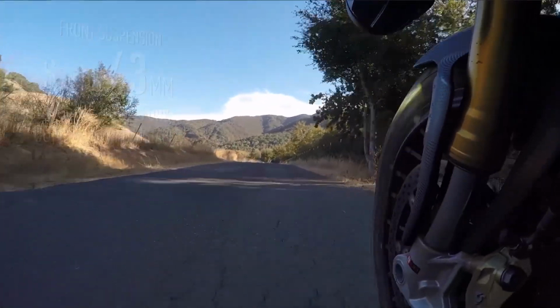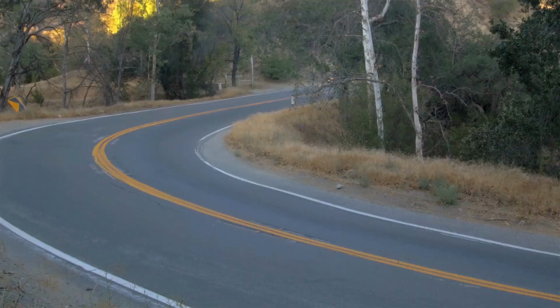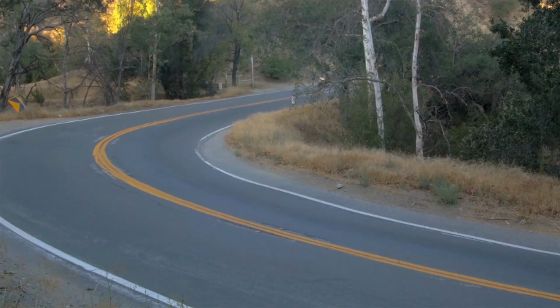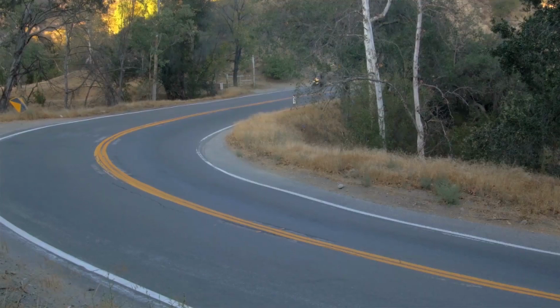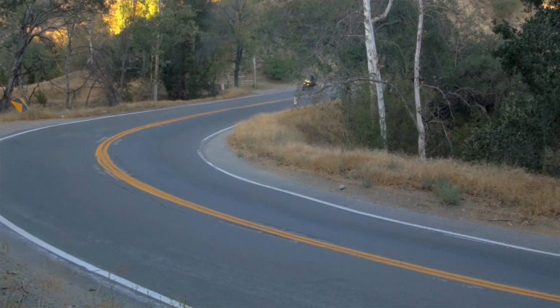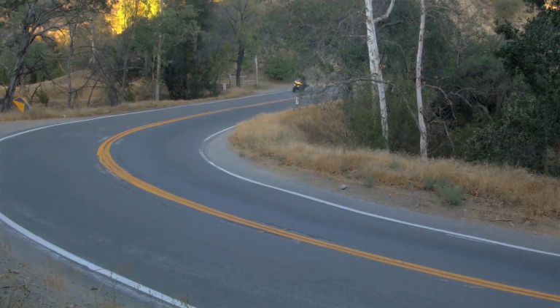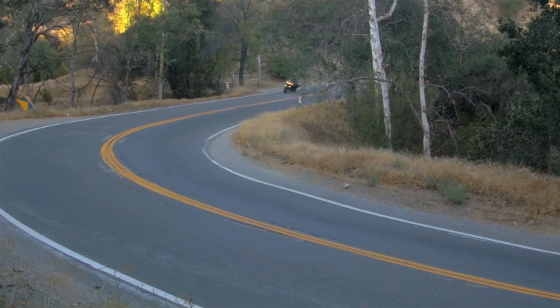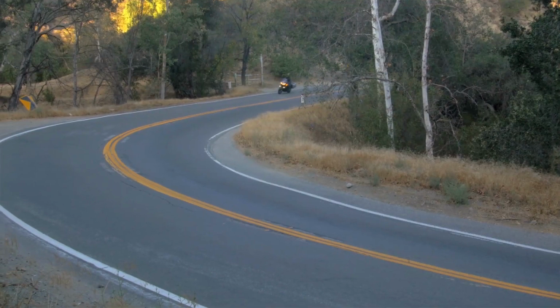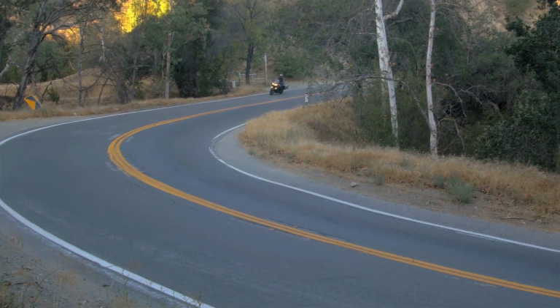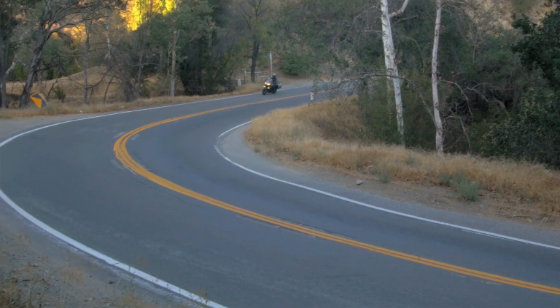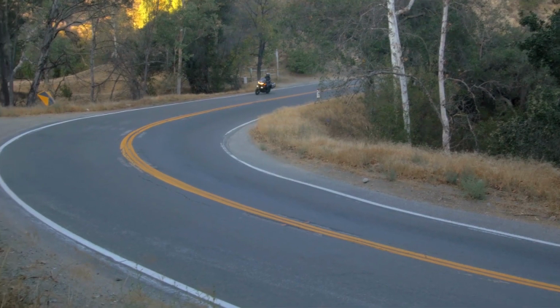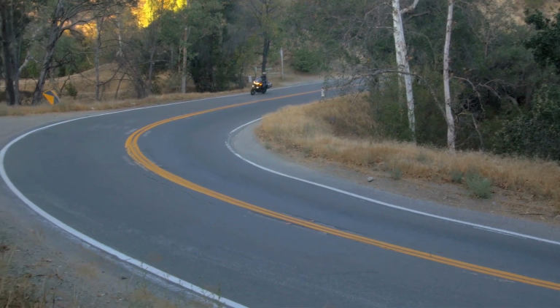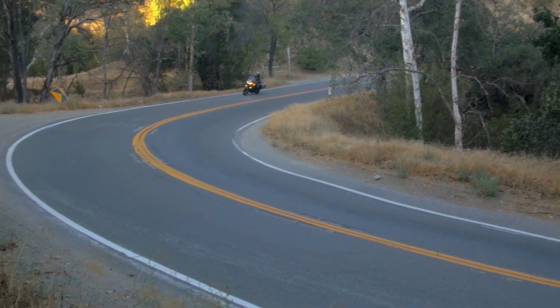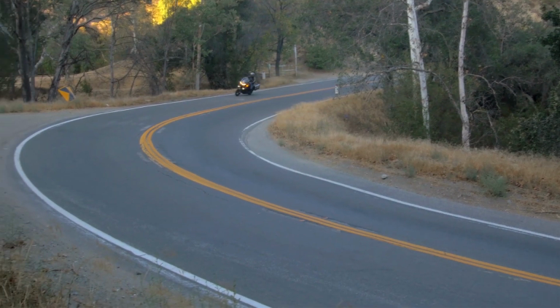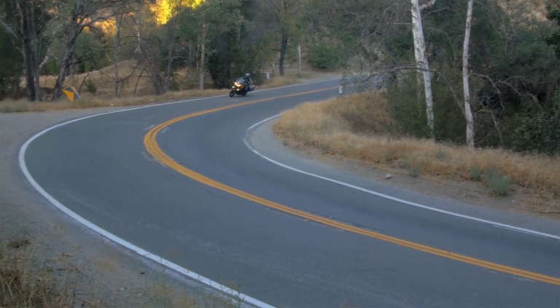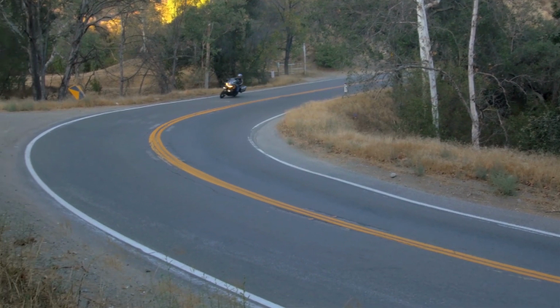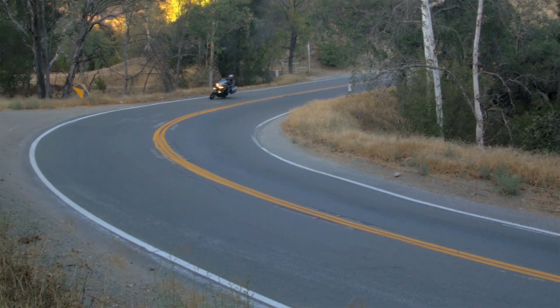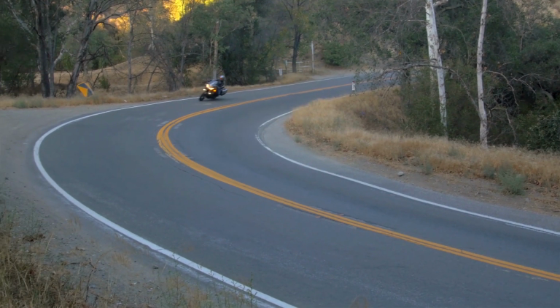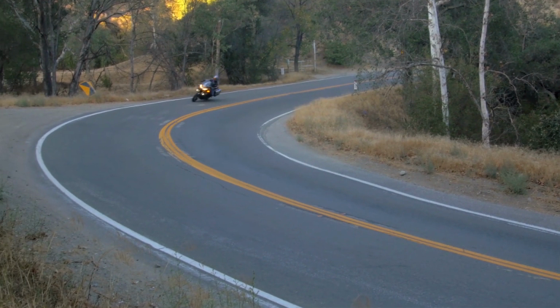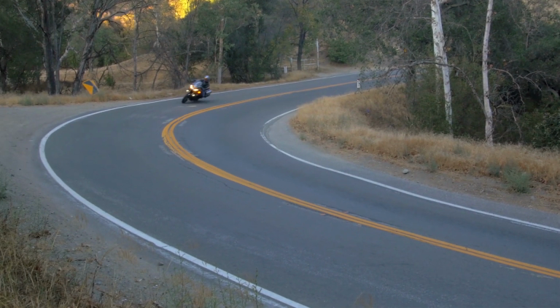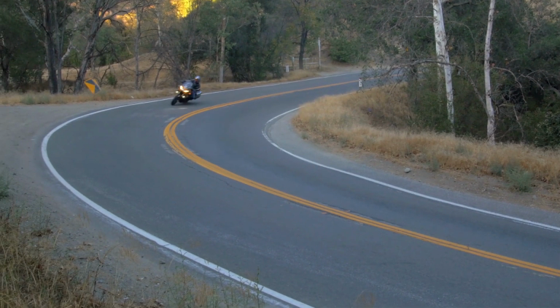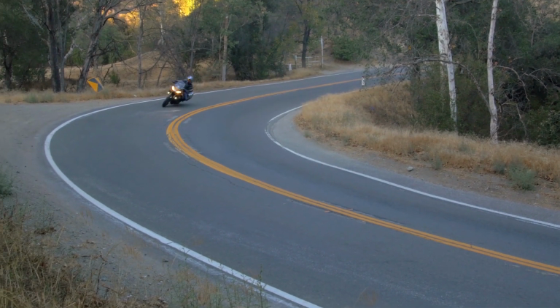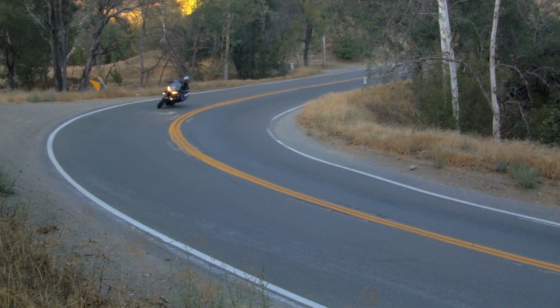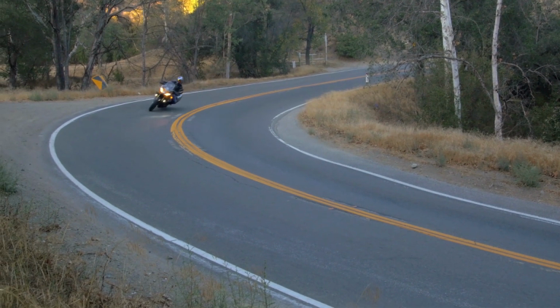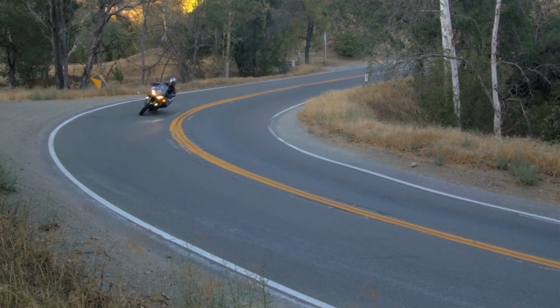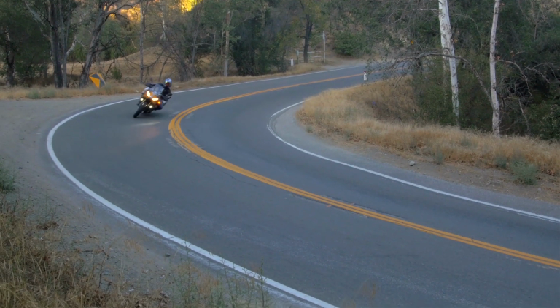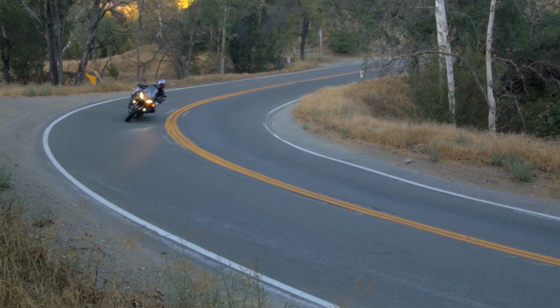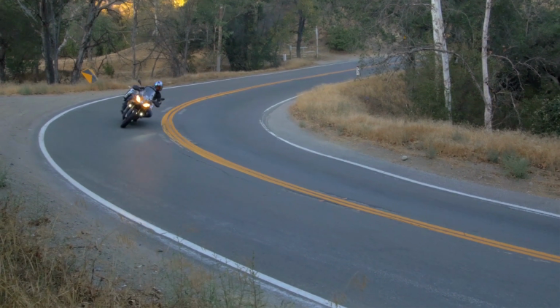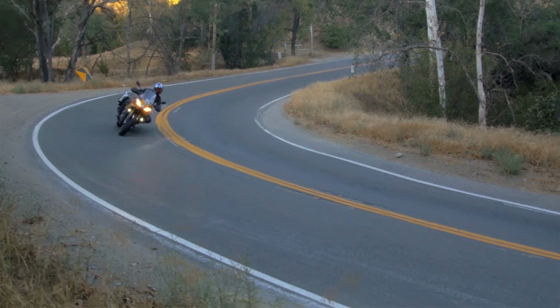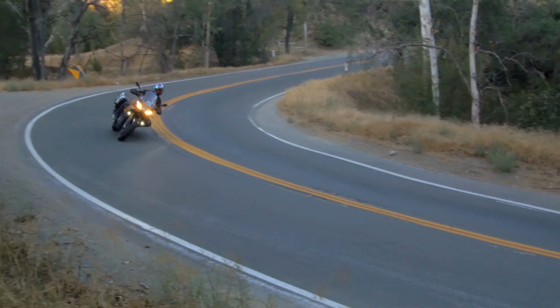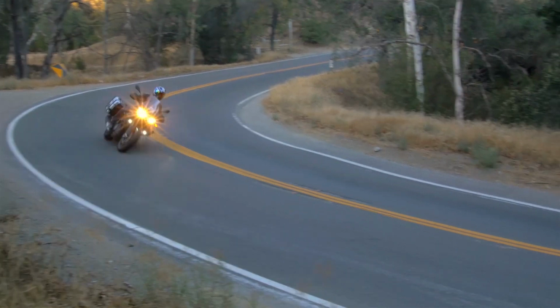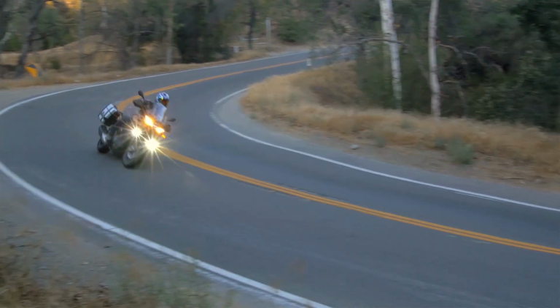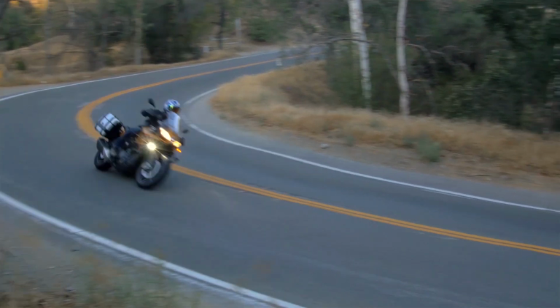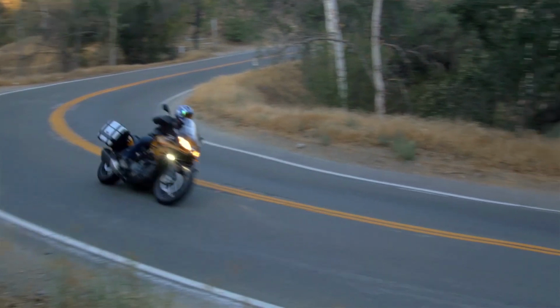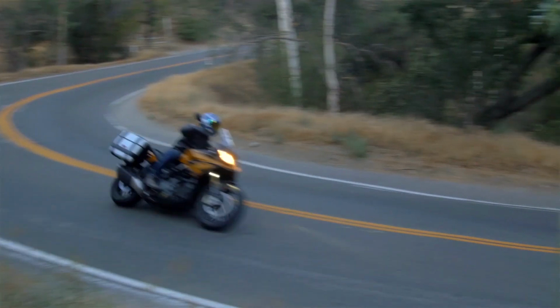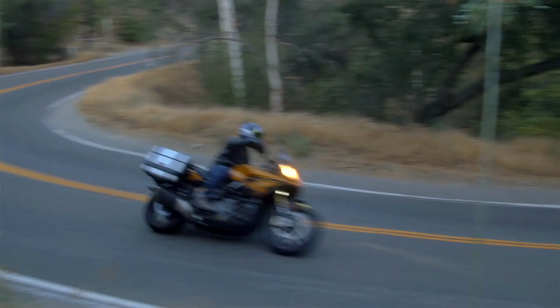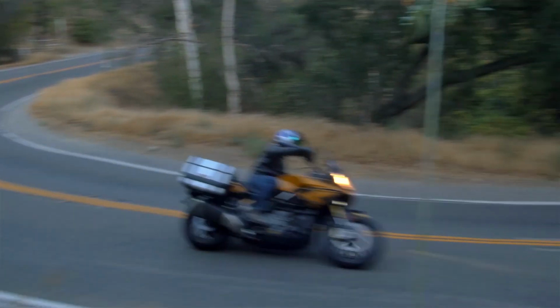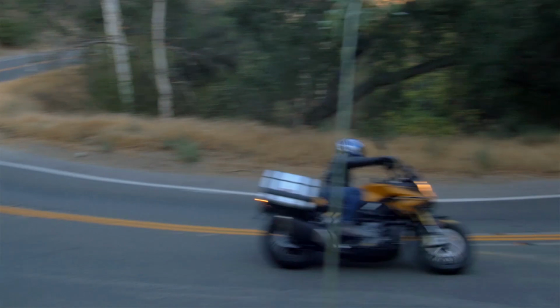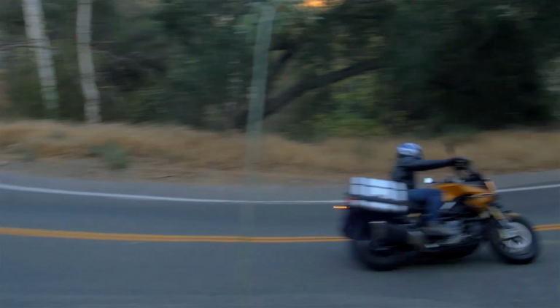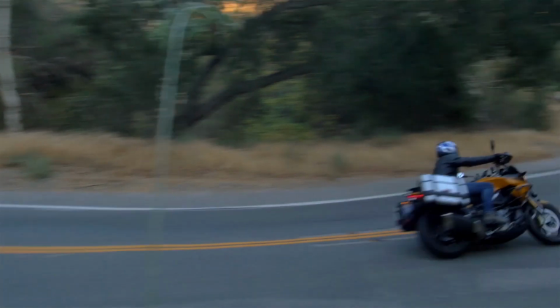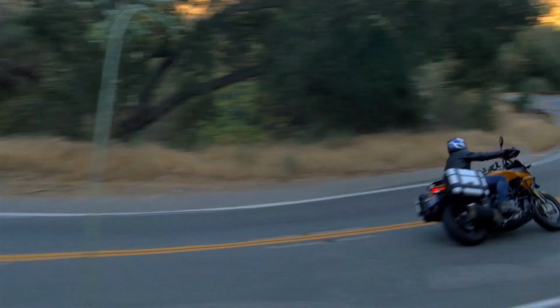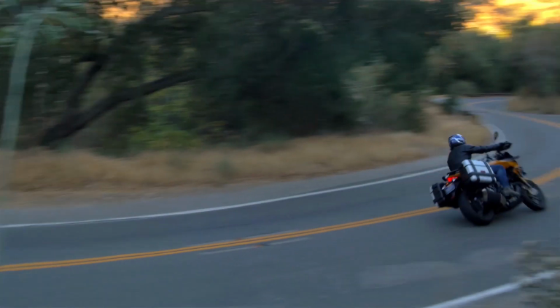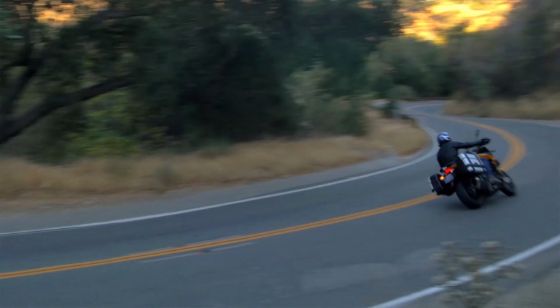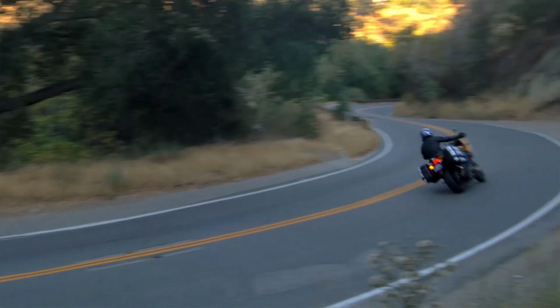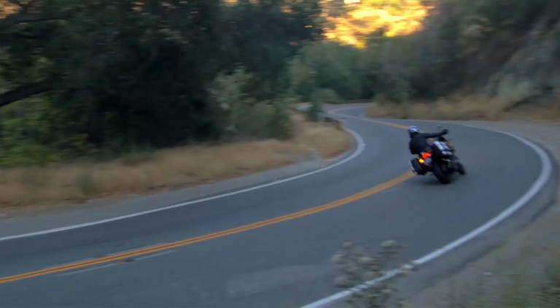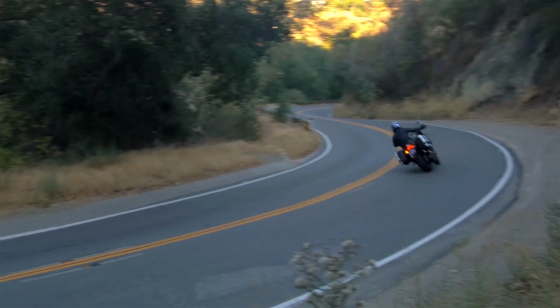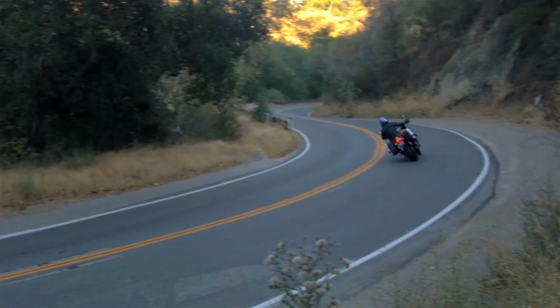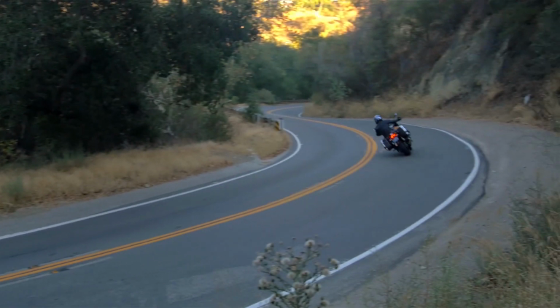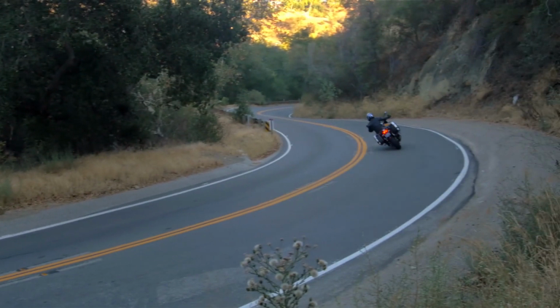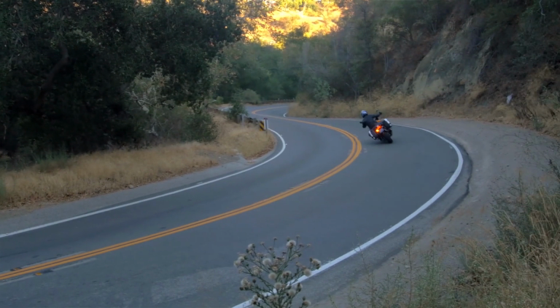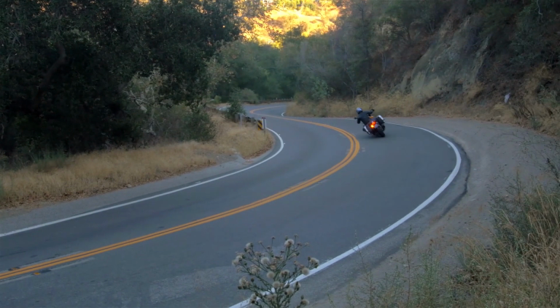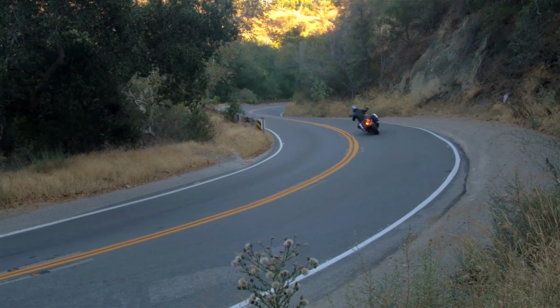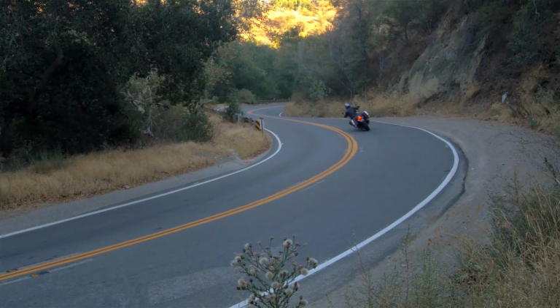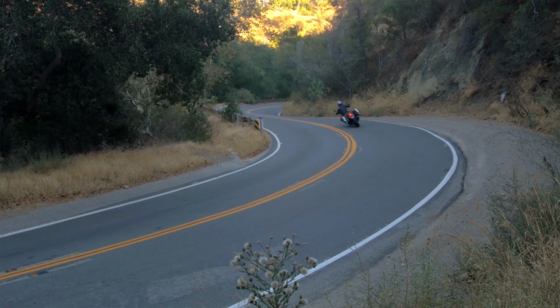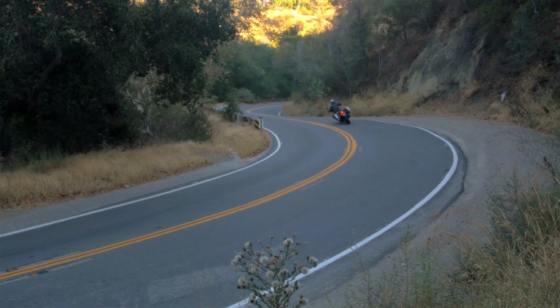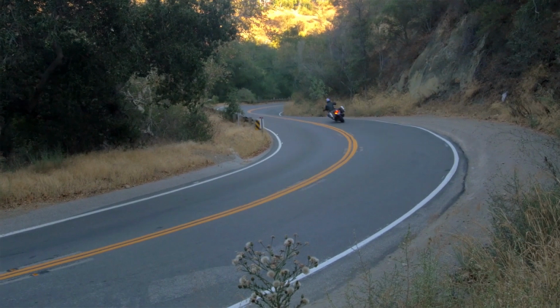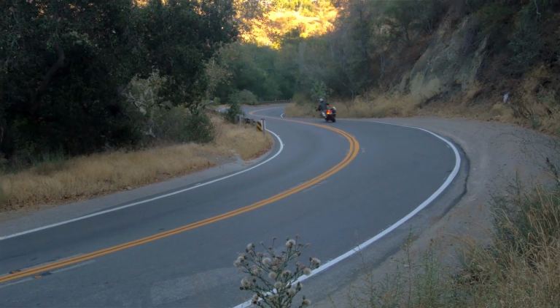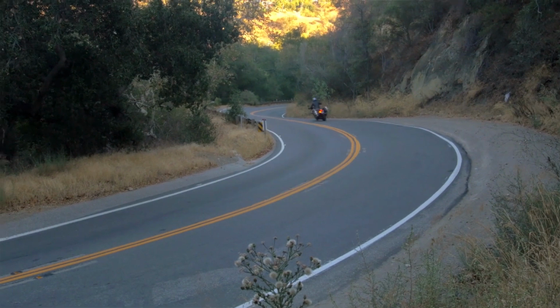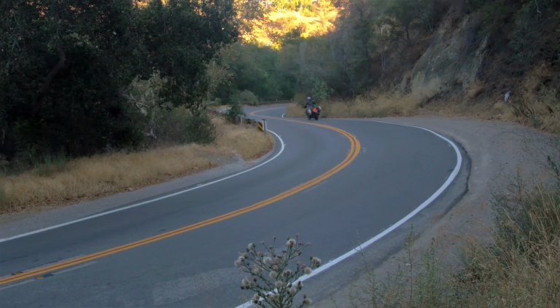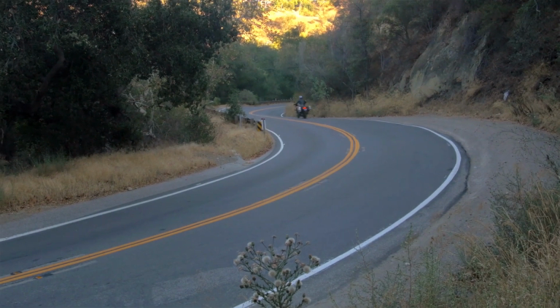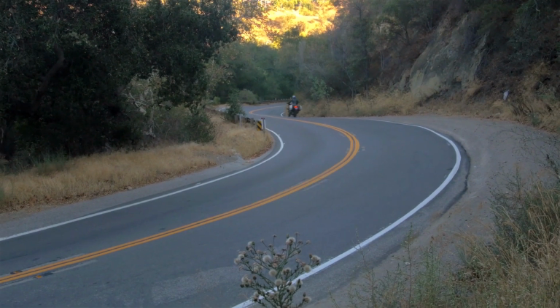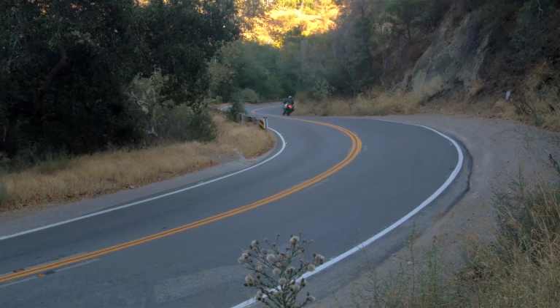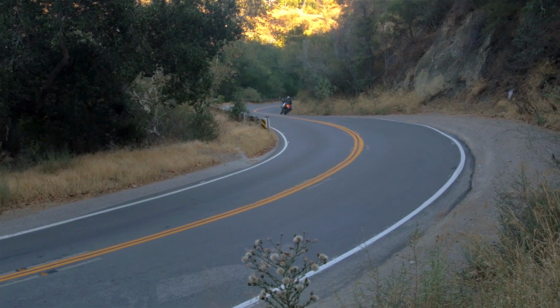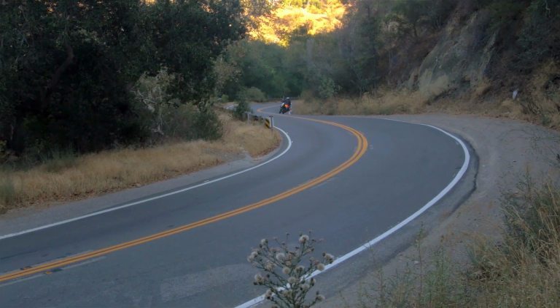It's a really good turning motorcycle — you really know where you are with it. It's planted and gives lots of feedback through the suspension and the wheels.